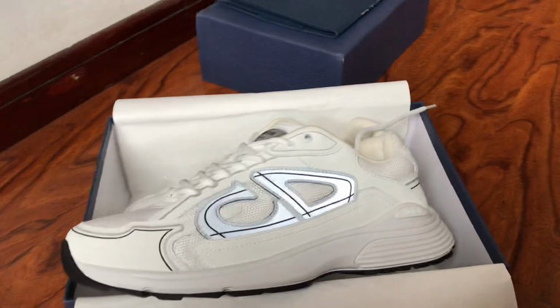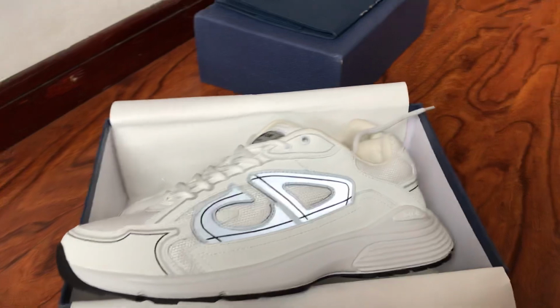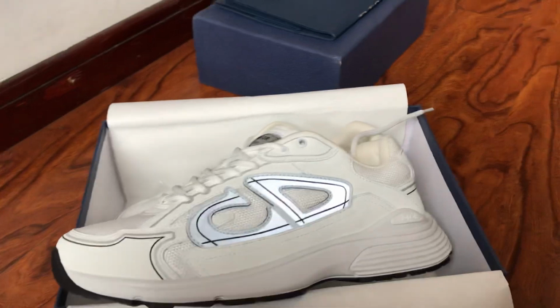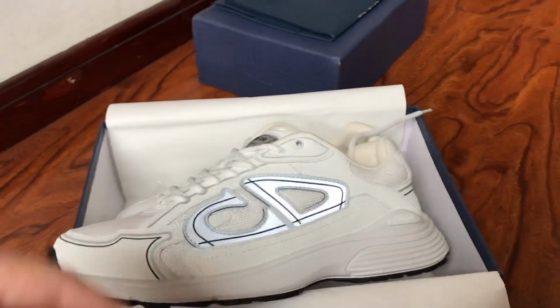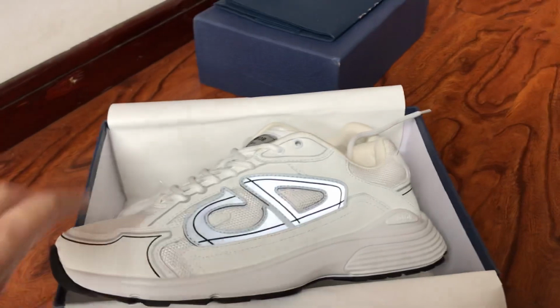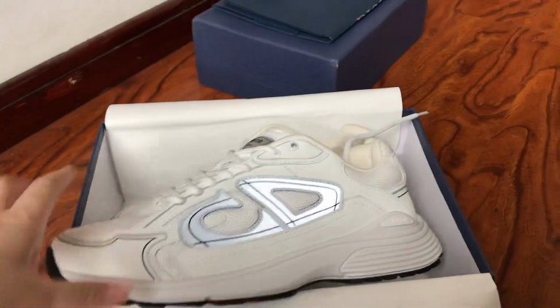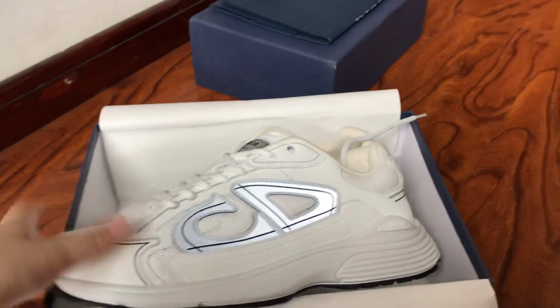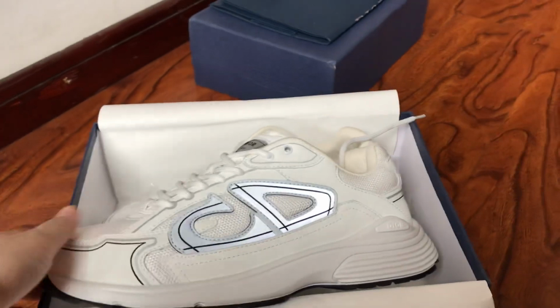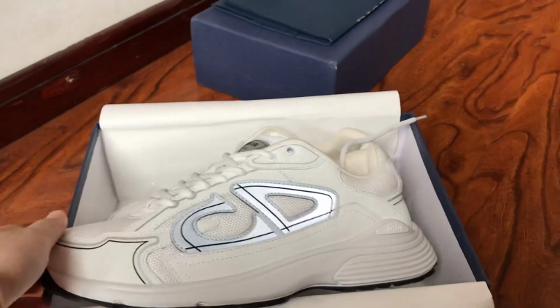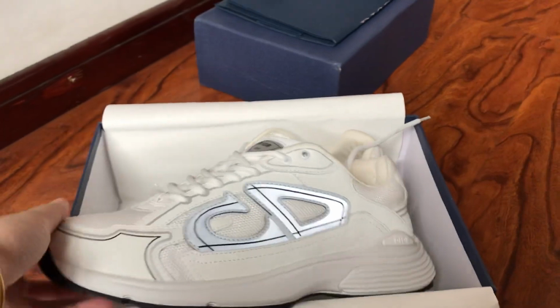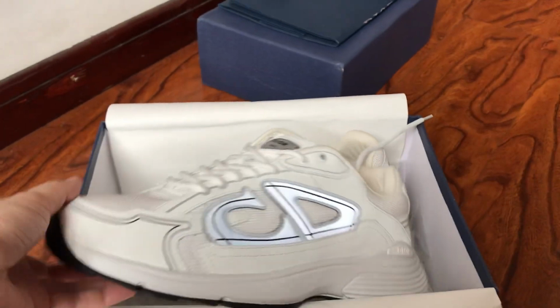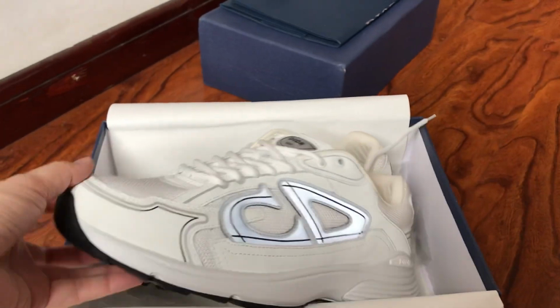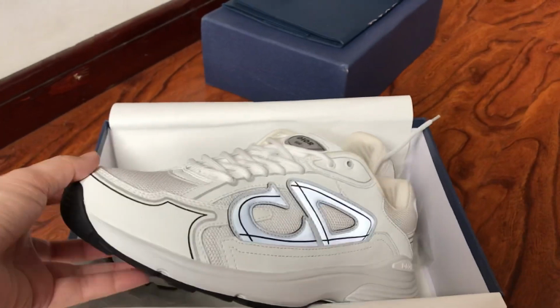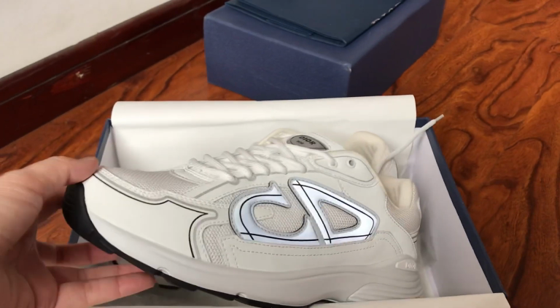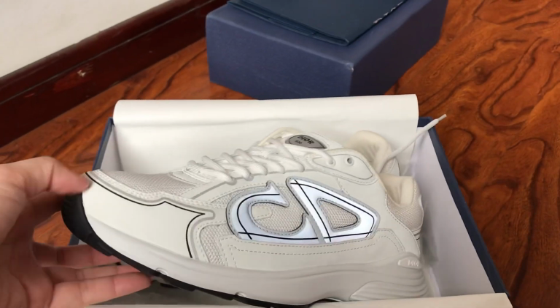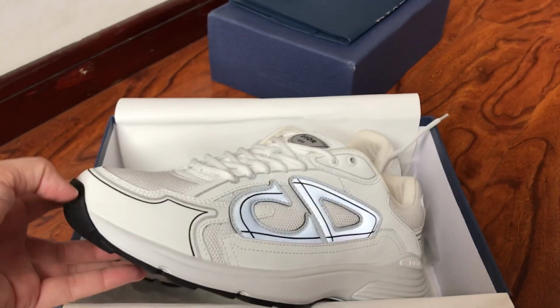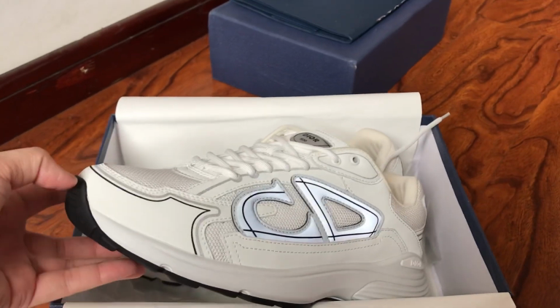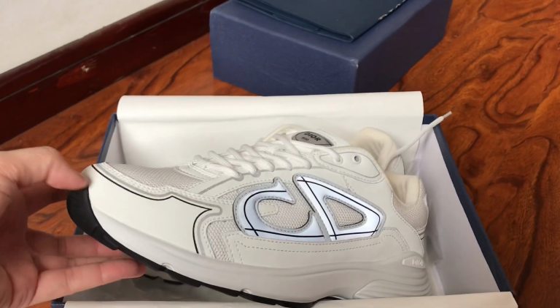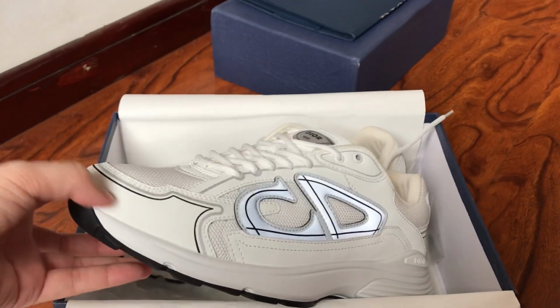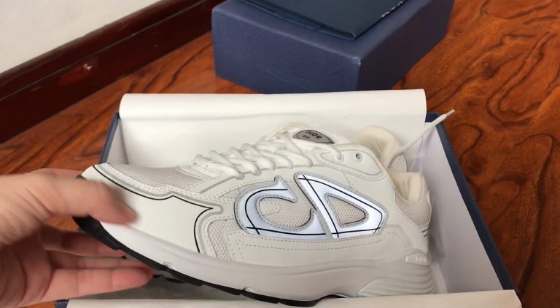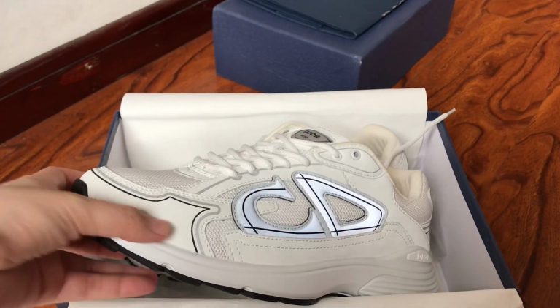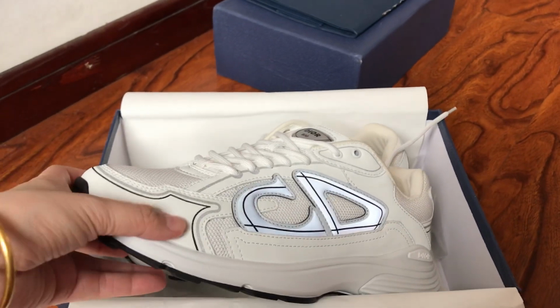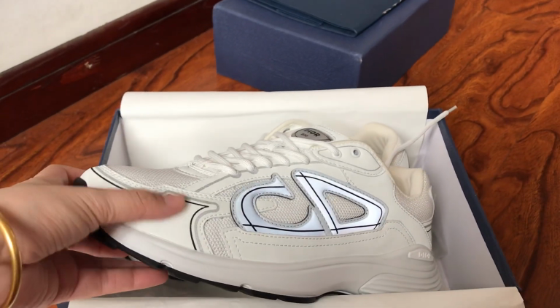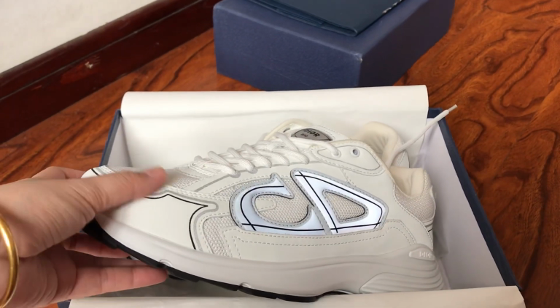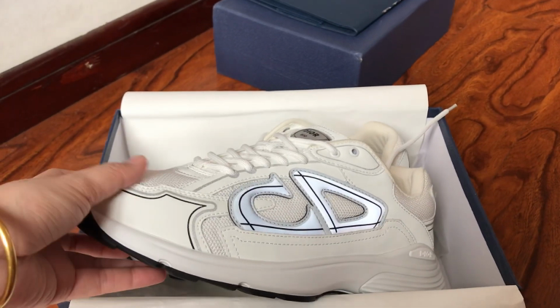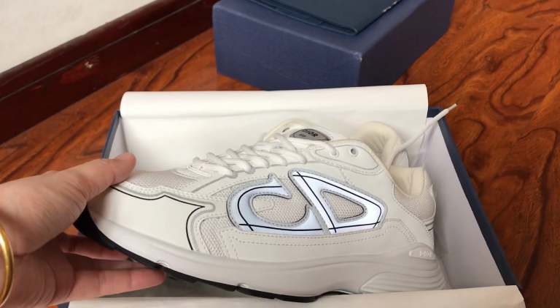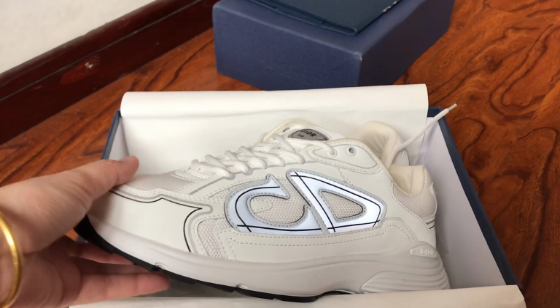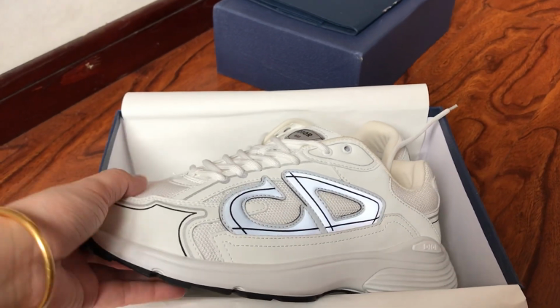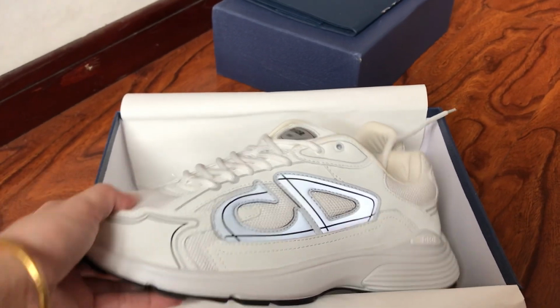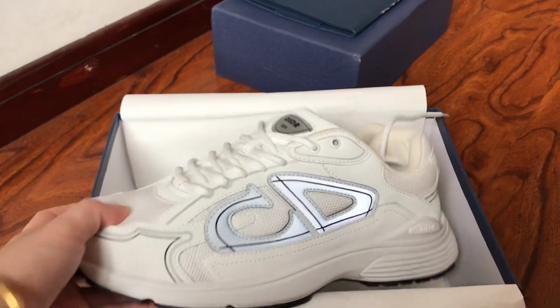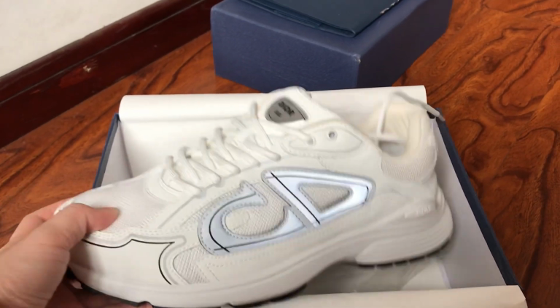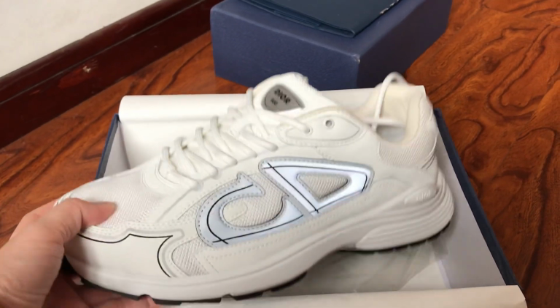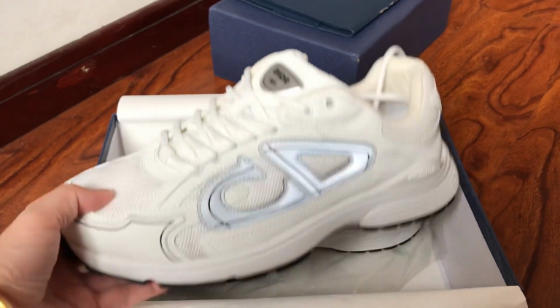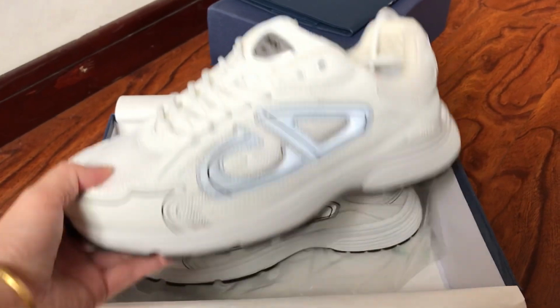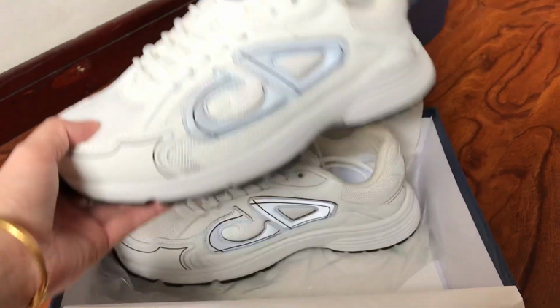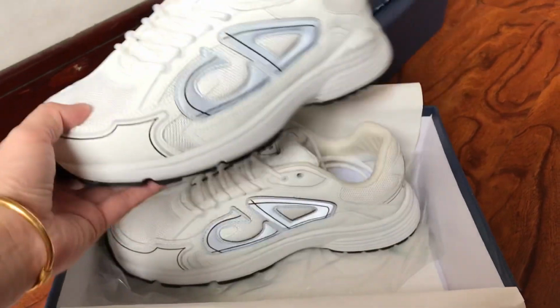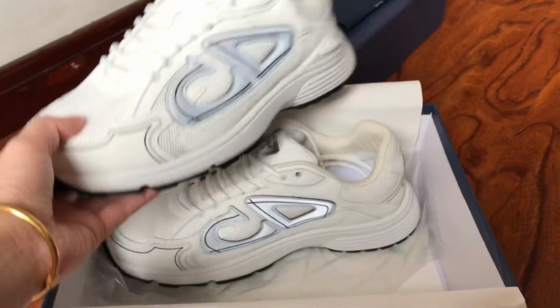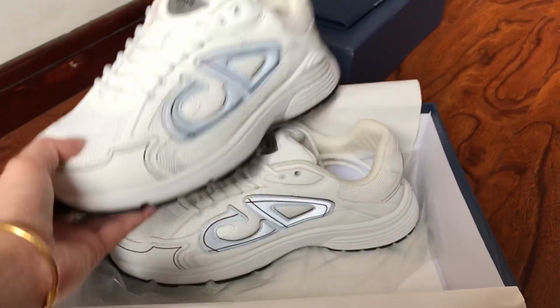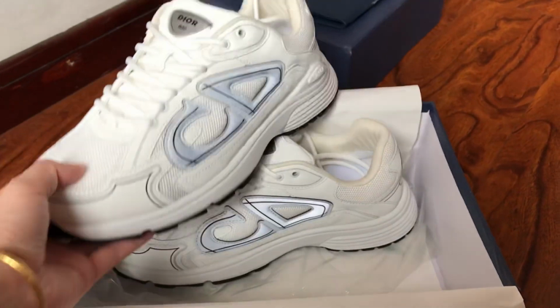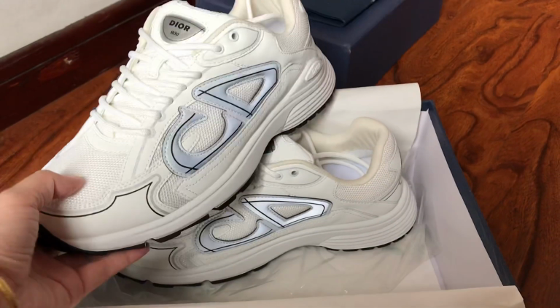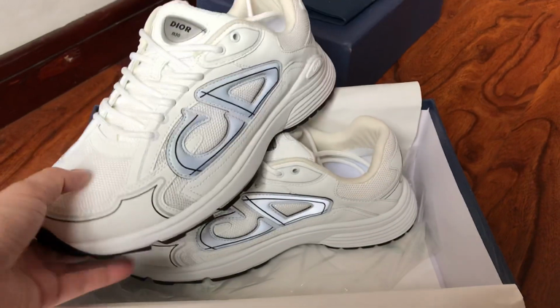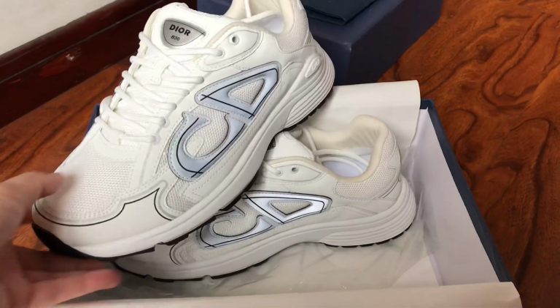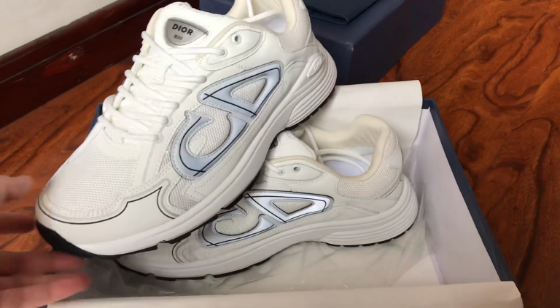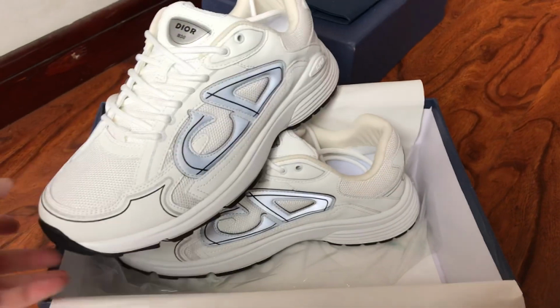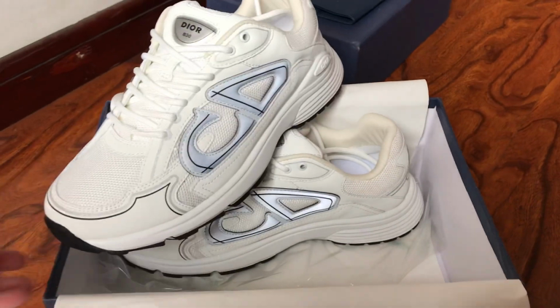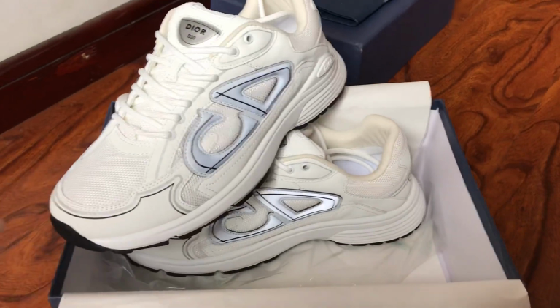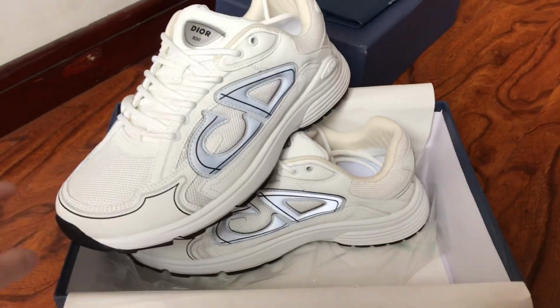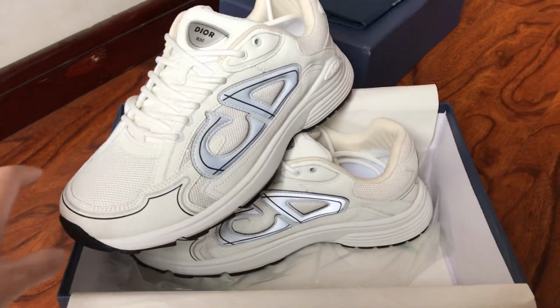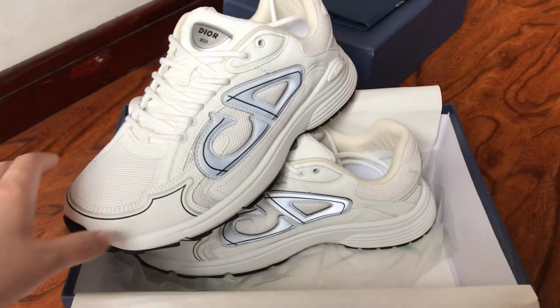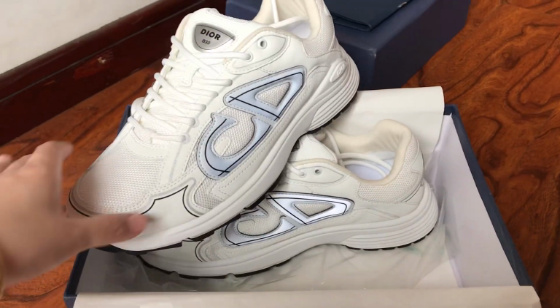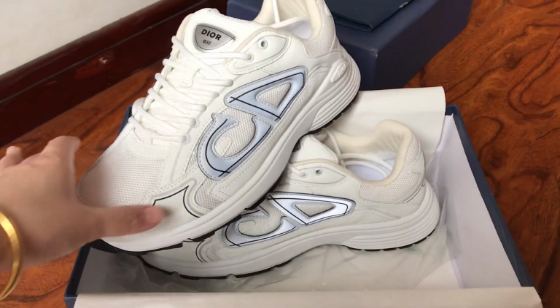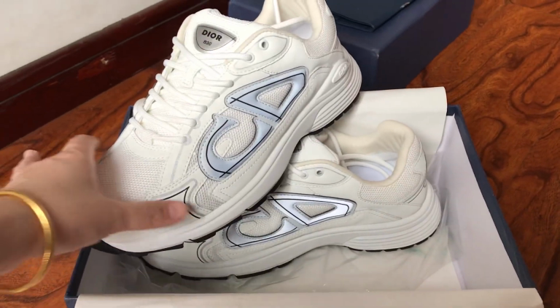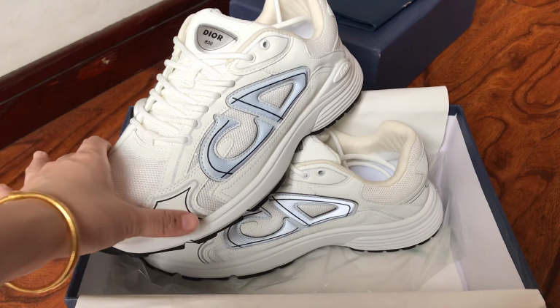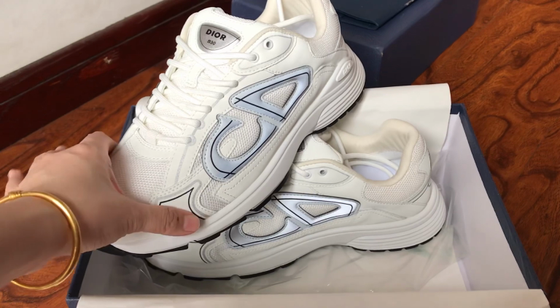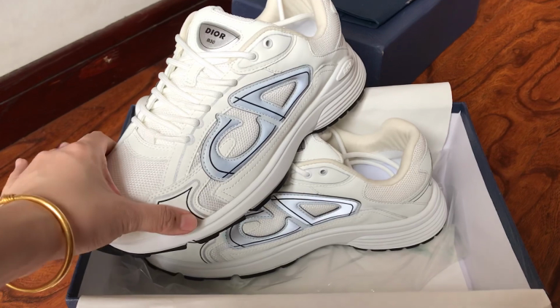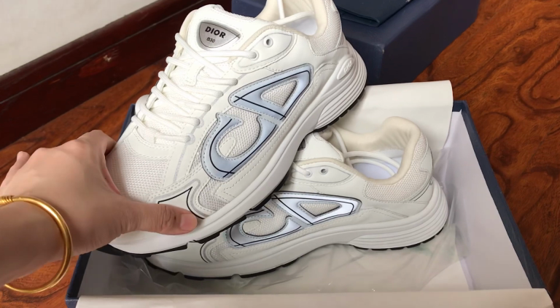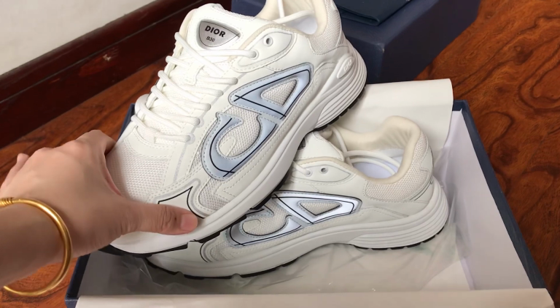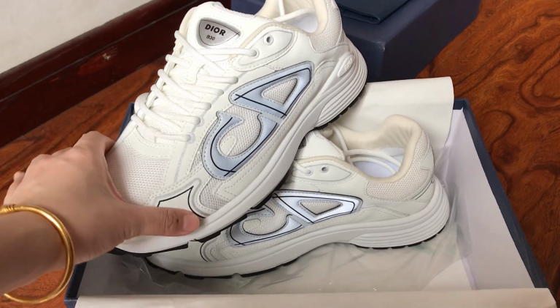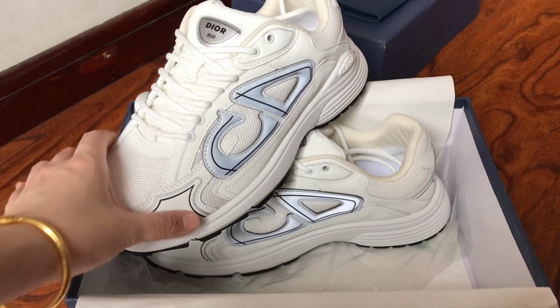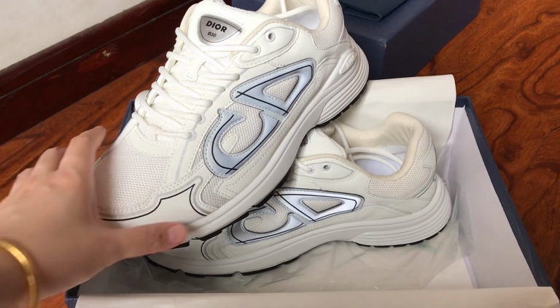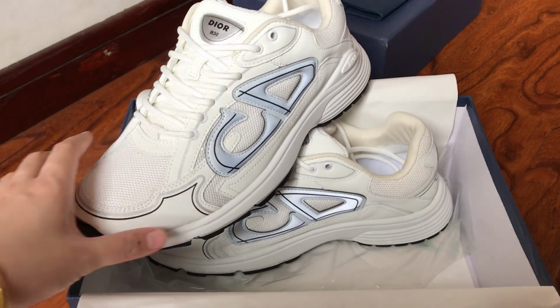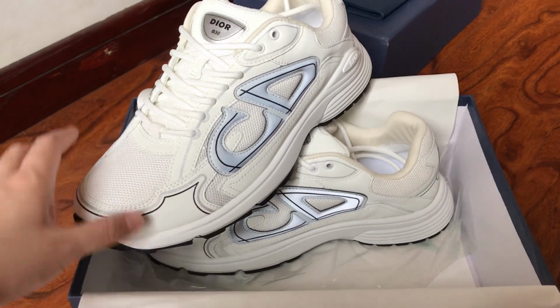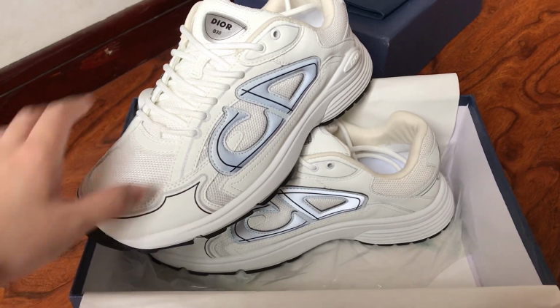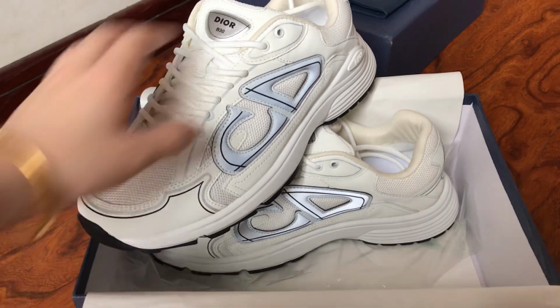YouTube, this is Jaycee. Welcome back to my new video. I'm from Gucci Kickstar U.